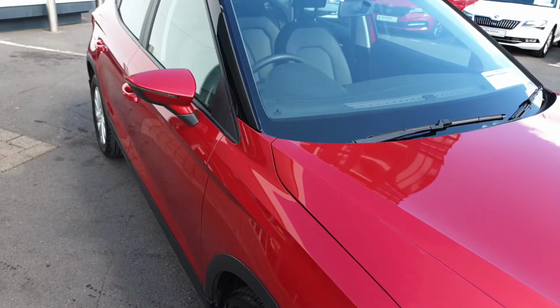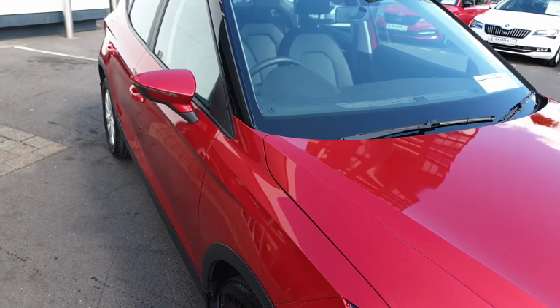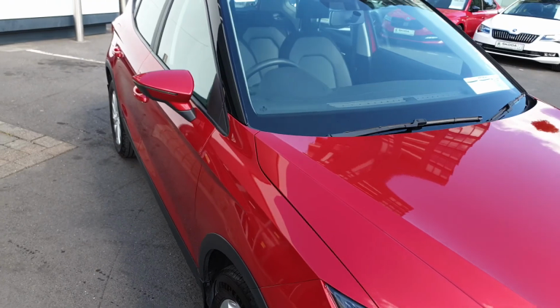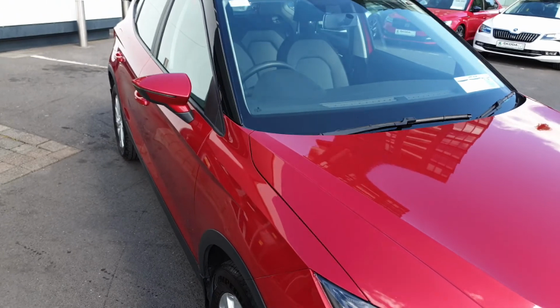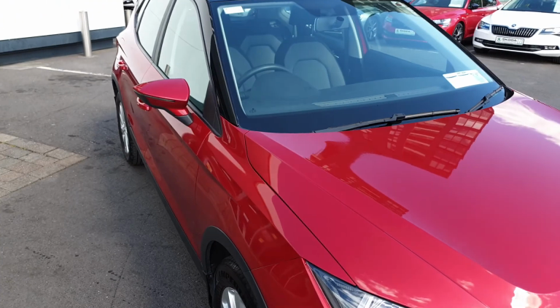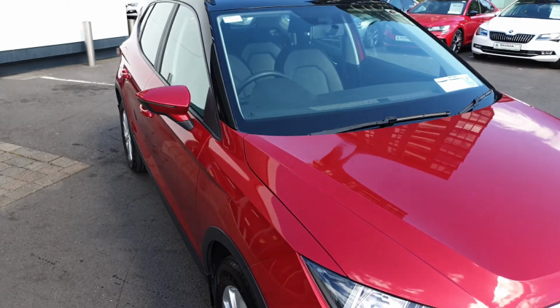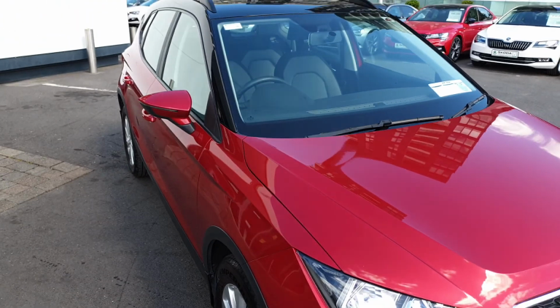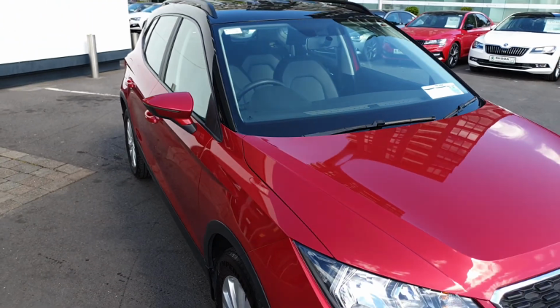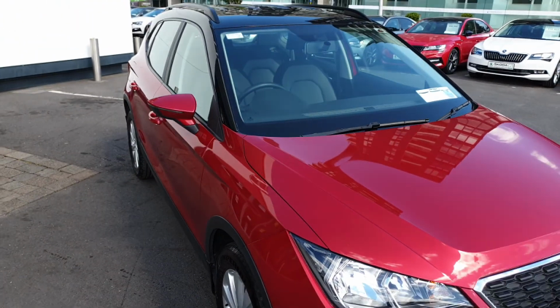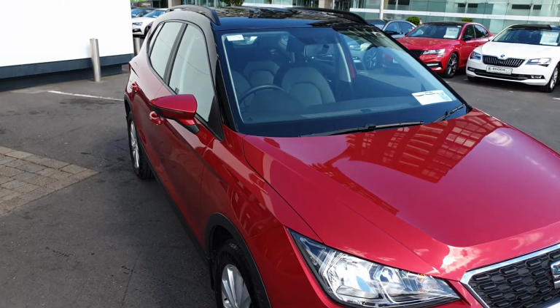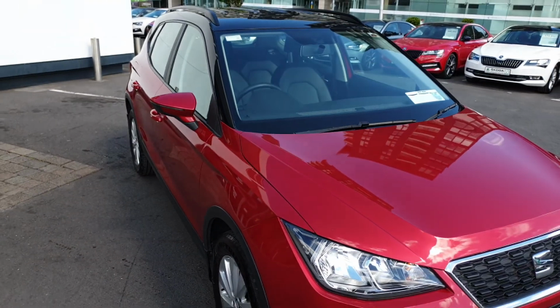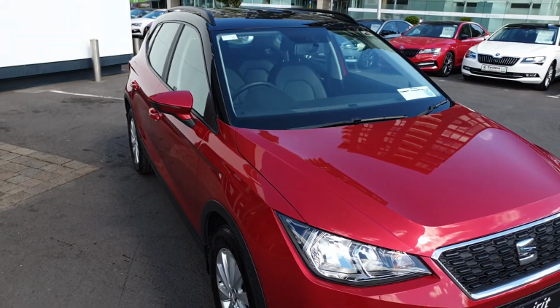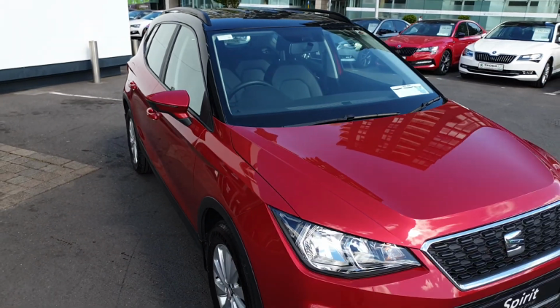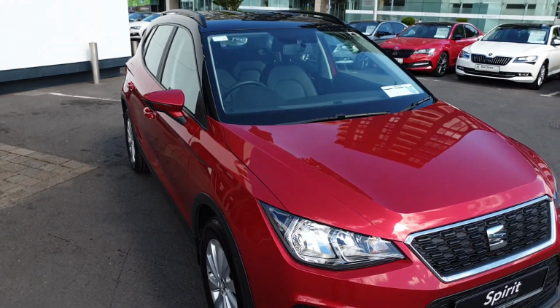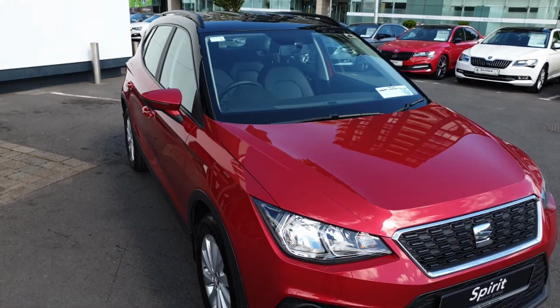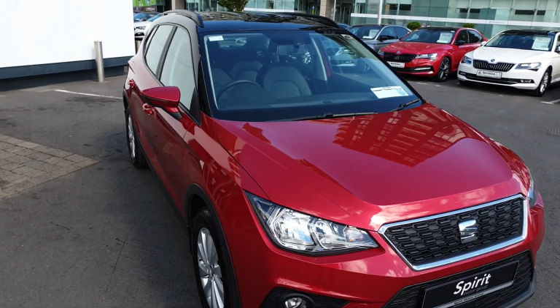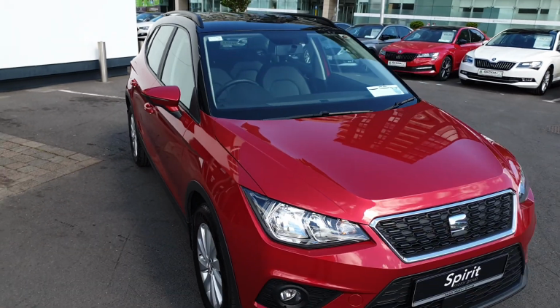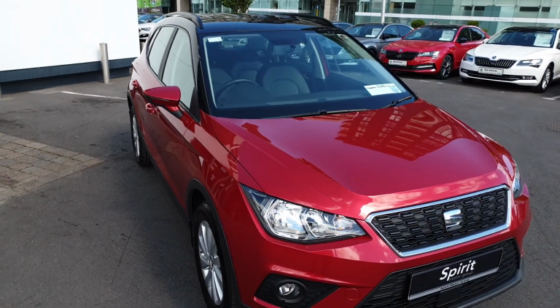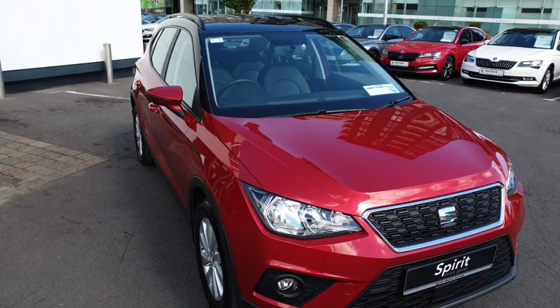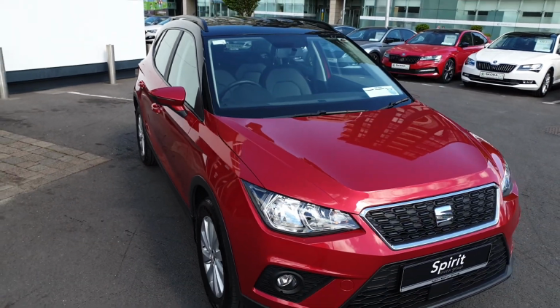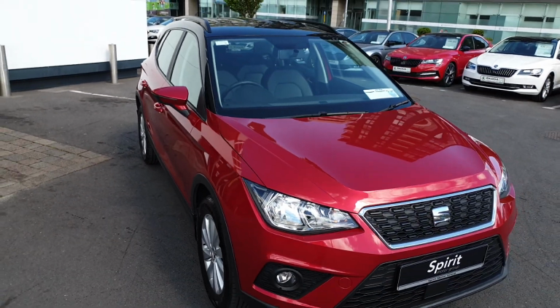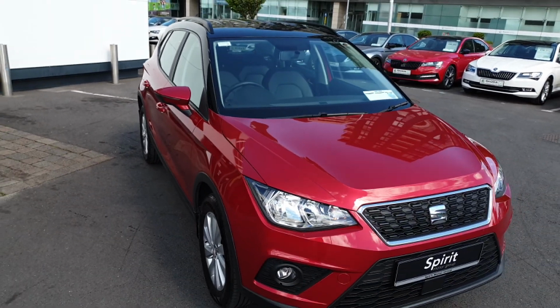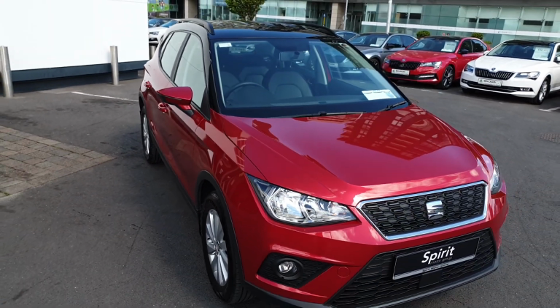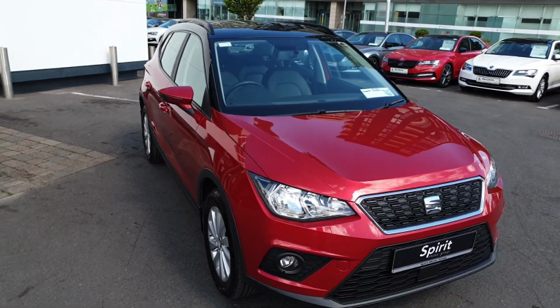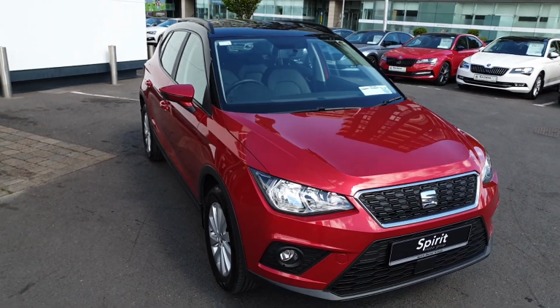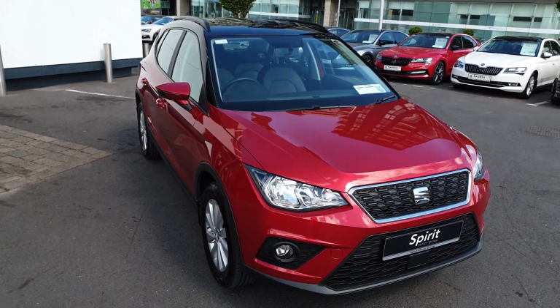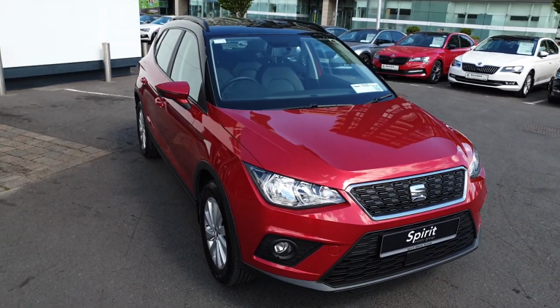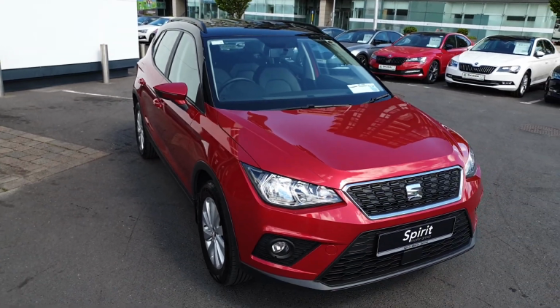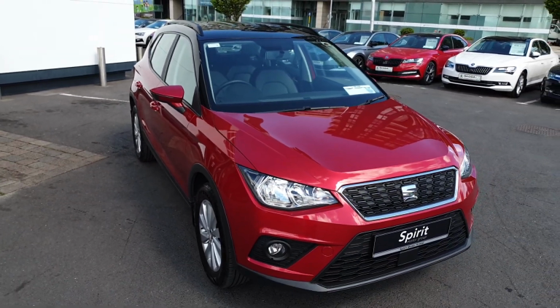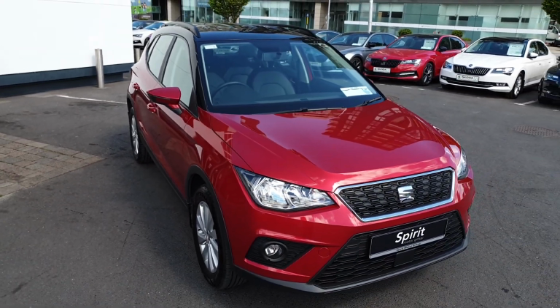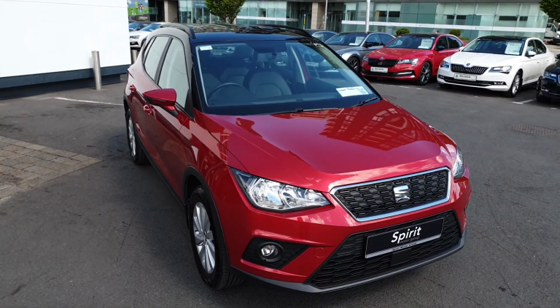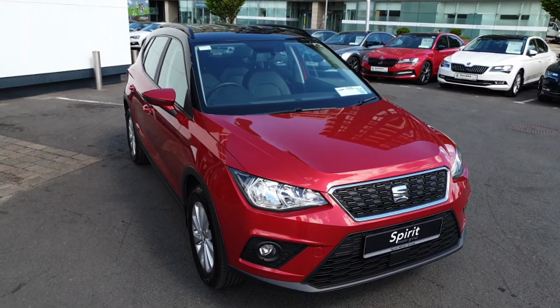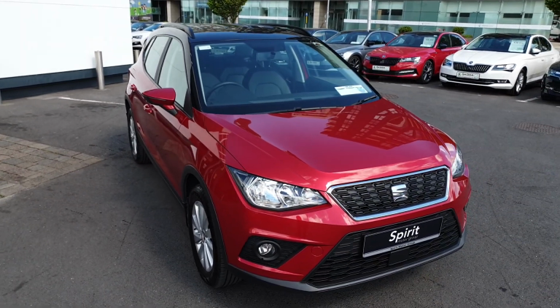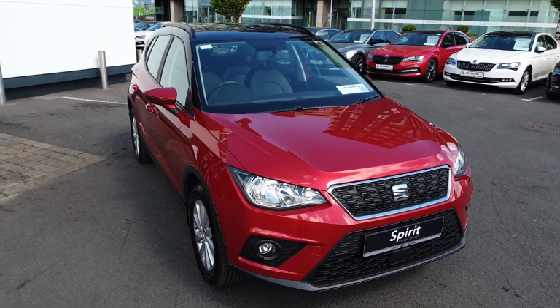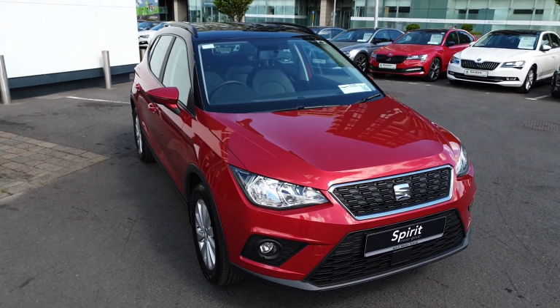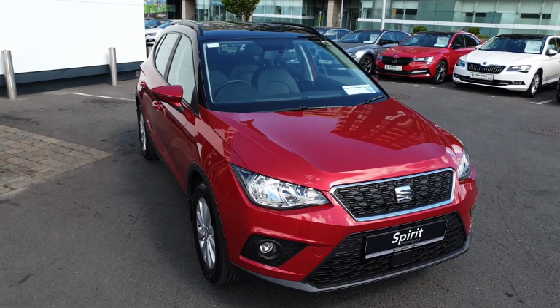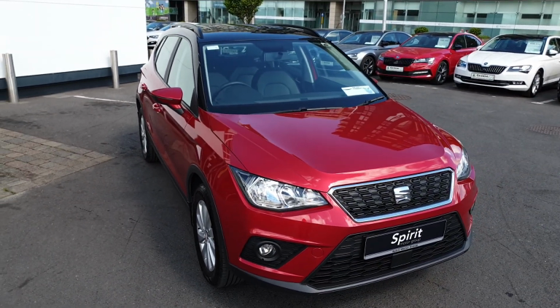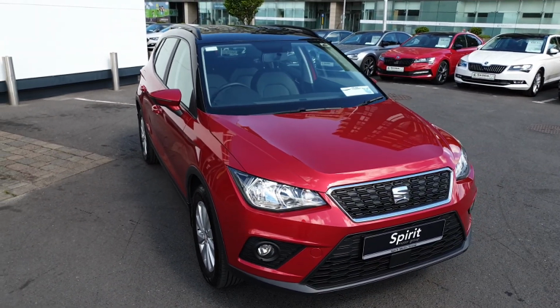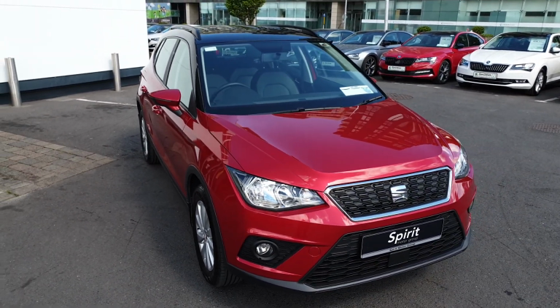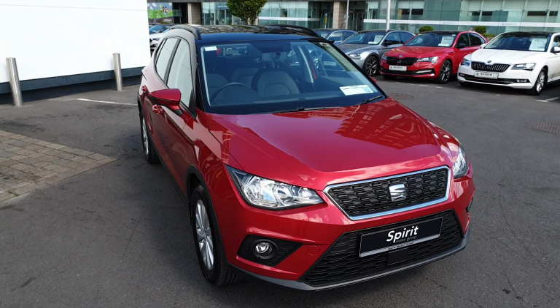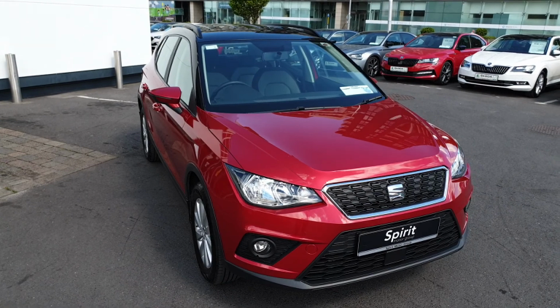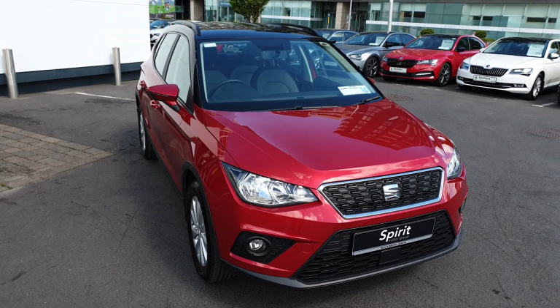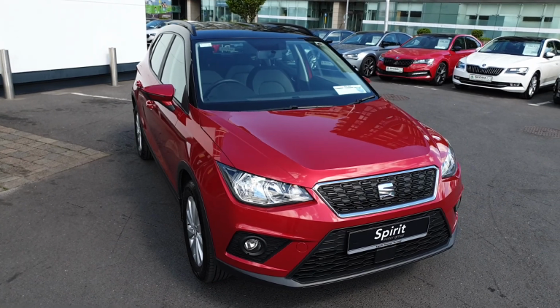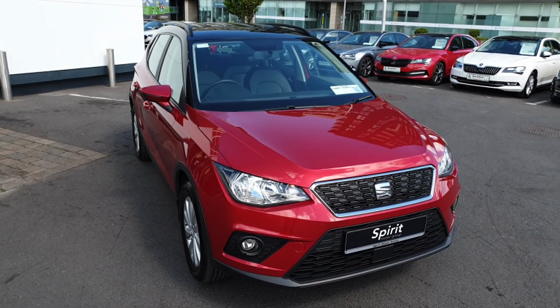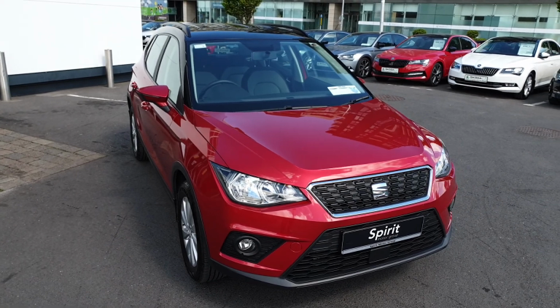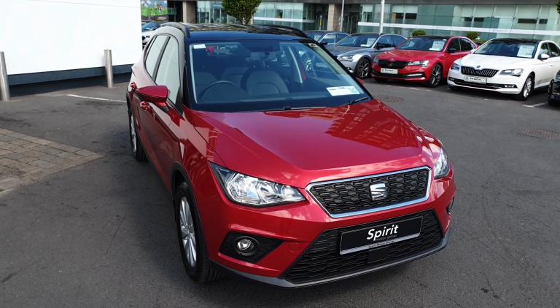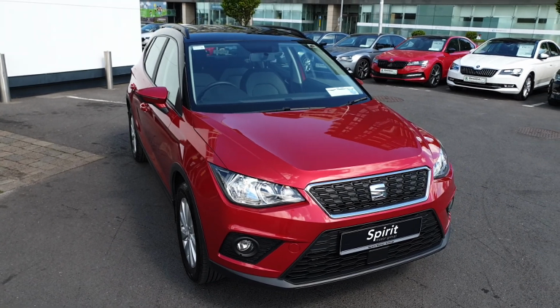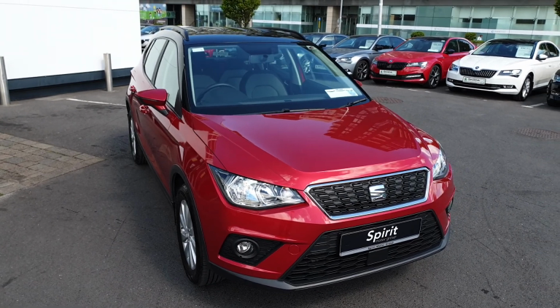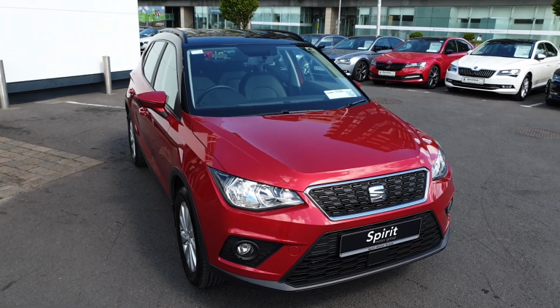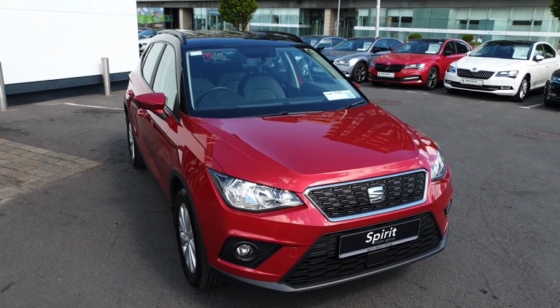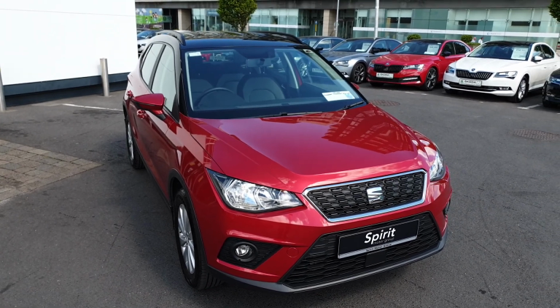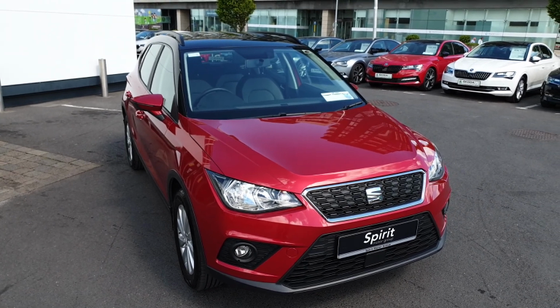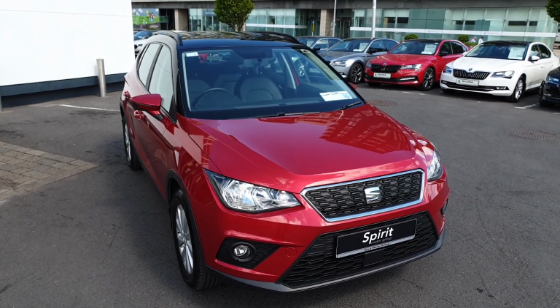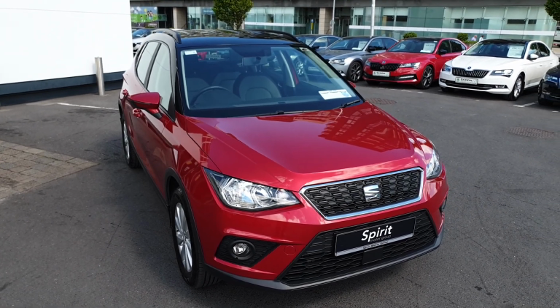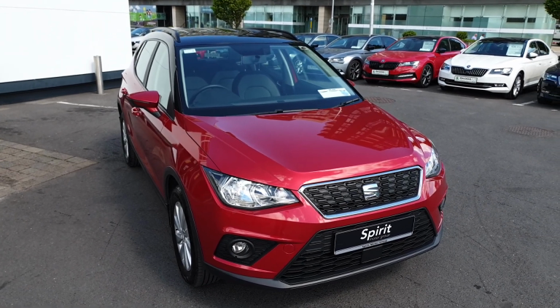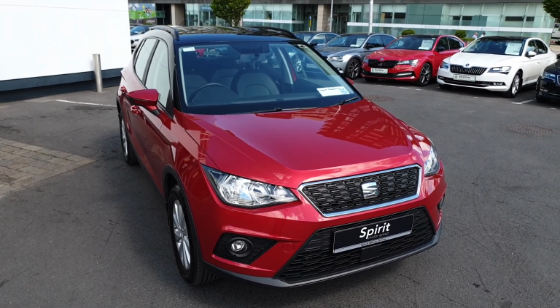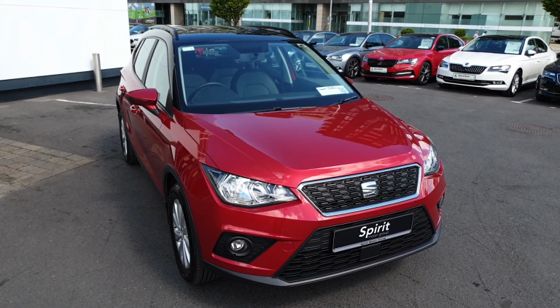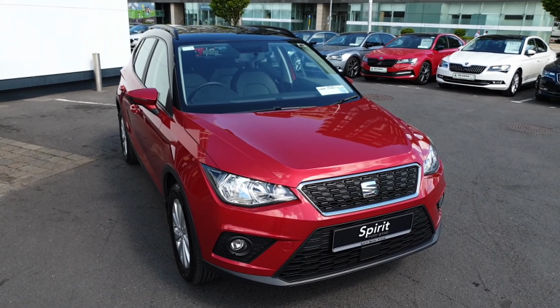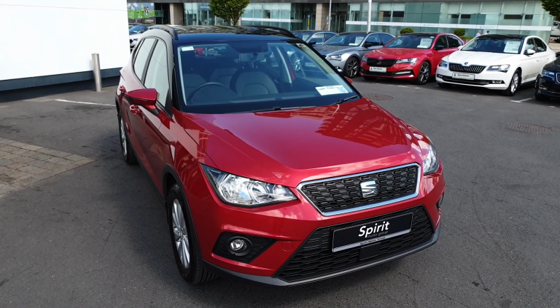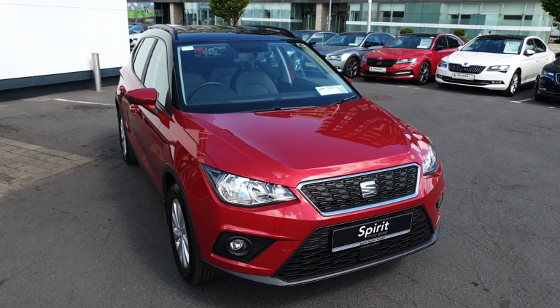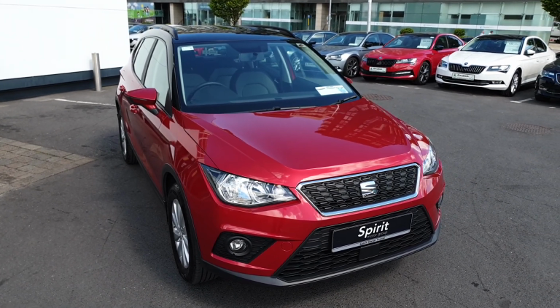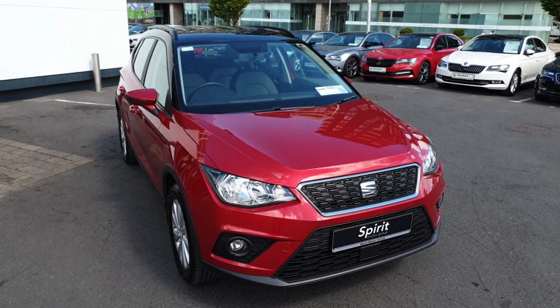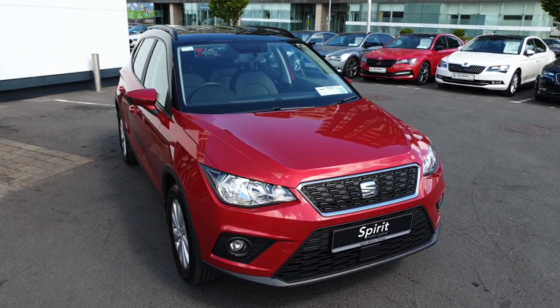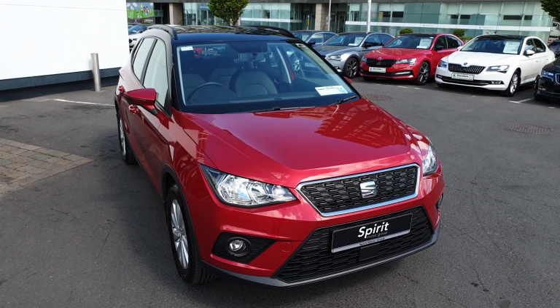If you have more questions on this car, would like to book a test drive or get a finance quote, give us a call today on 01 216 3666. Thanks very much.